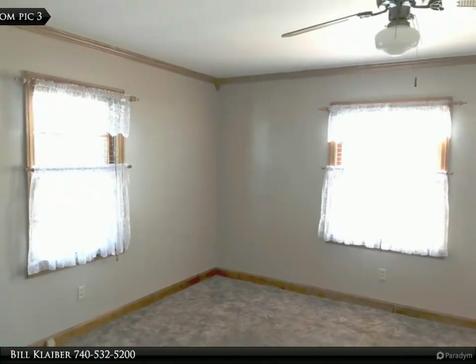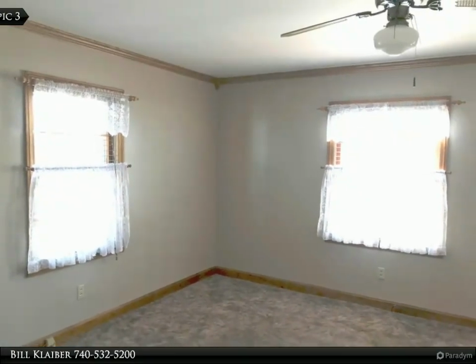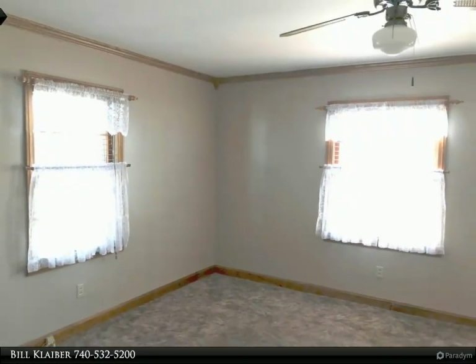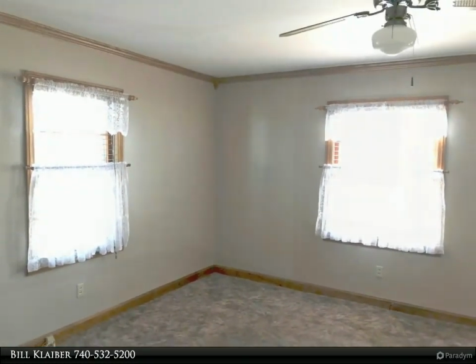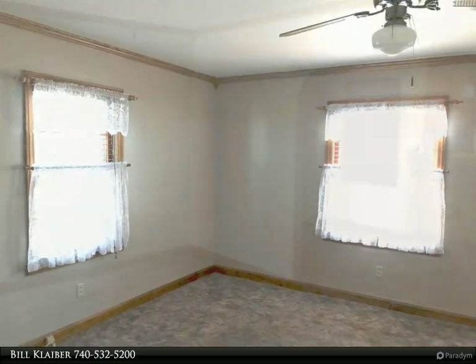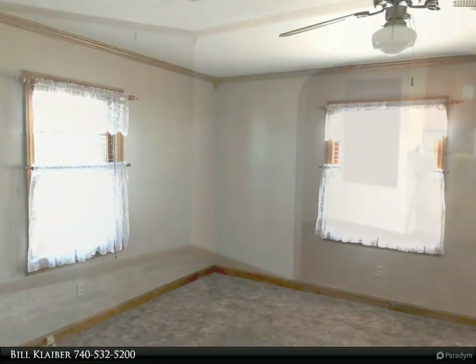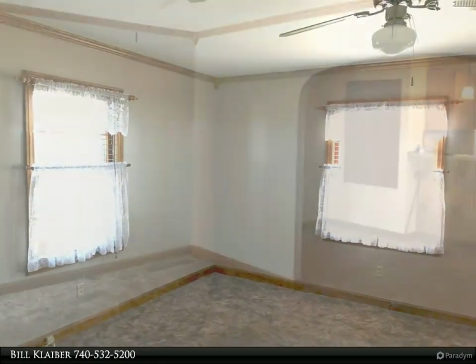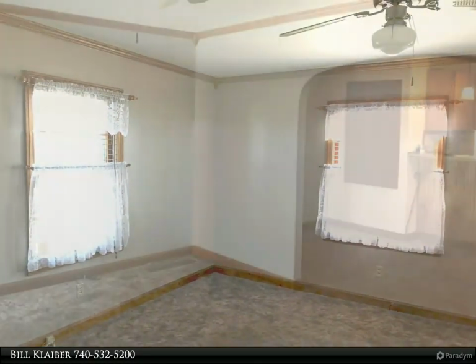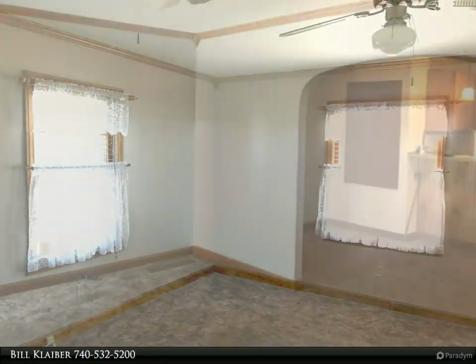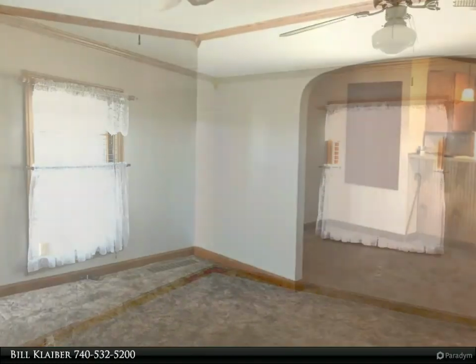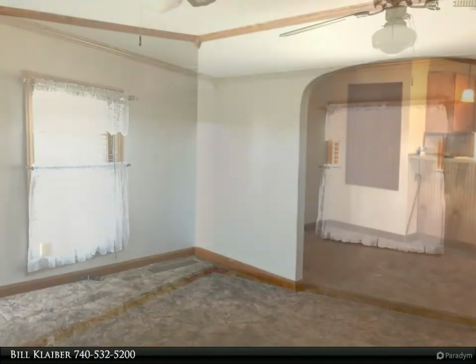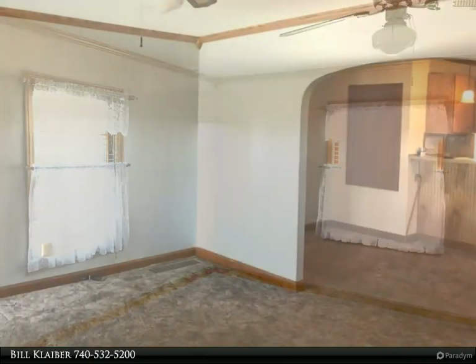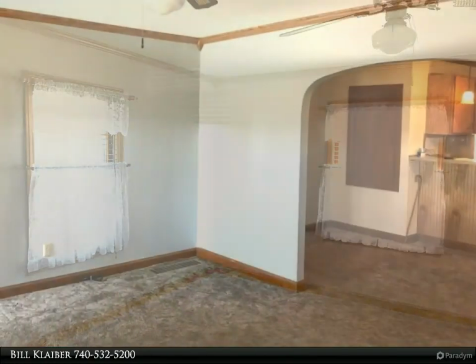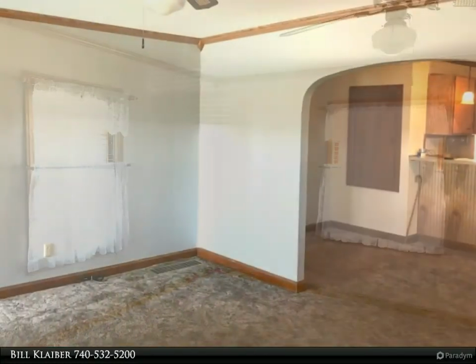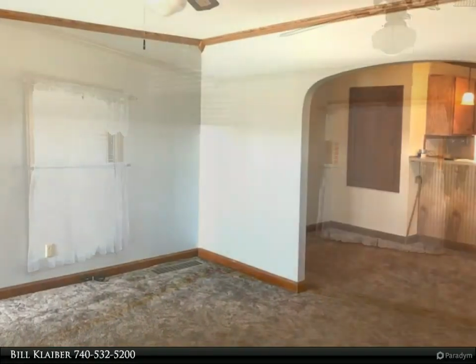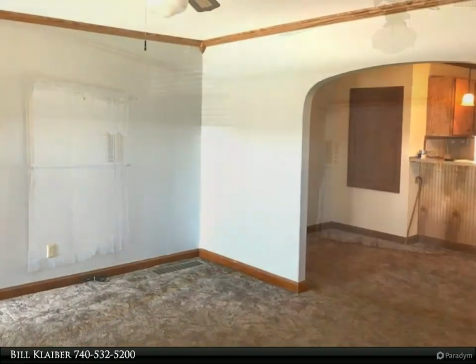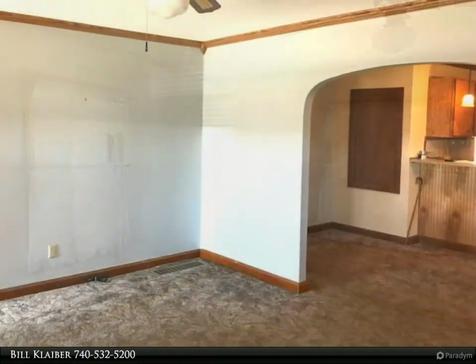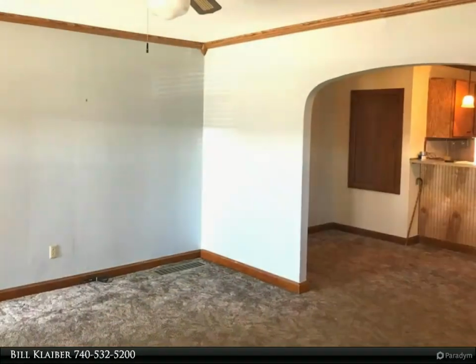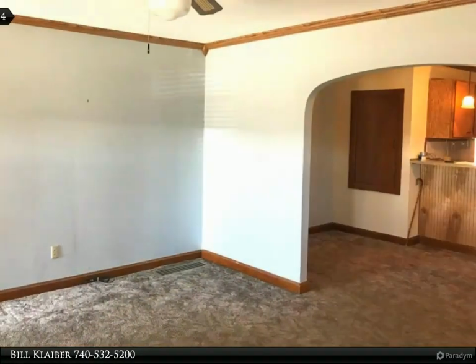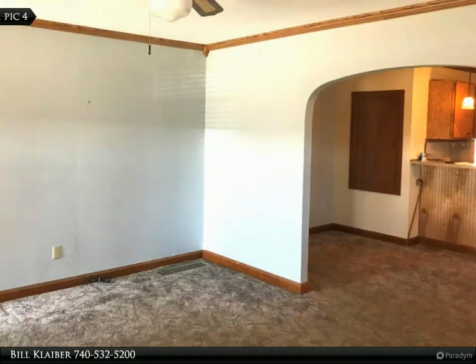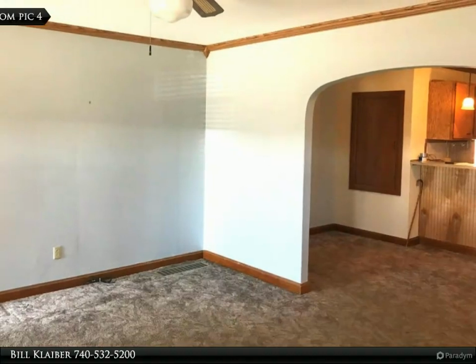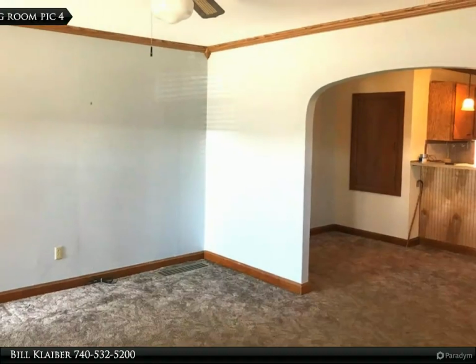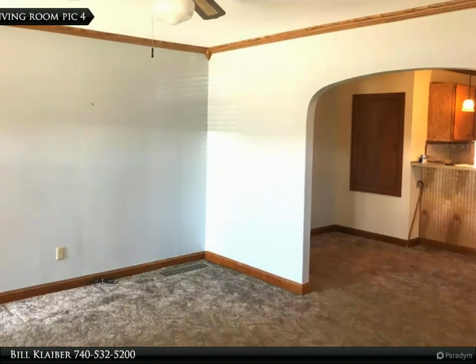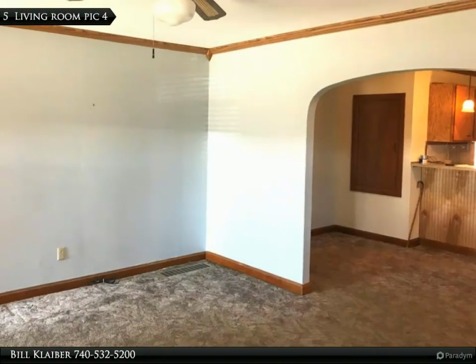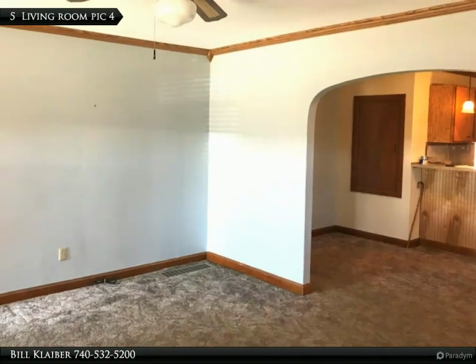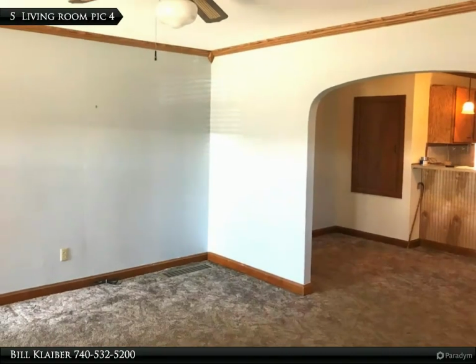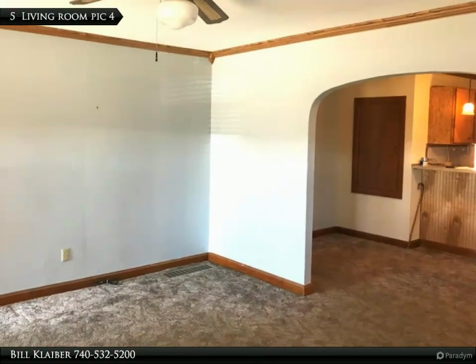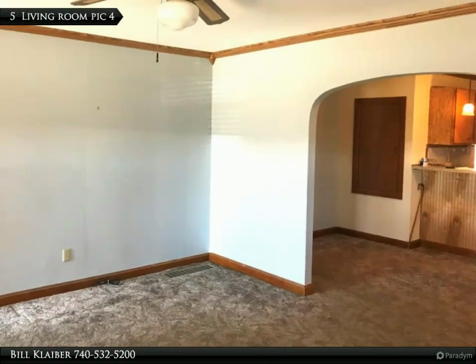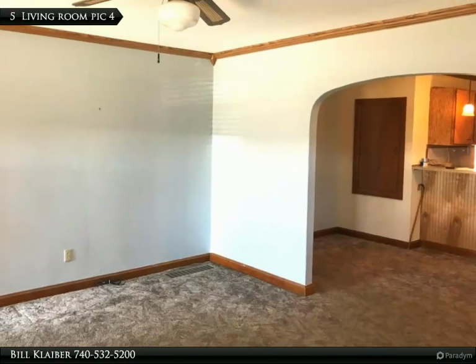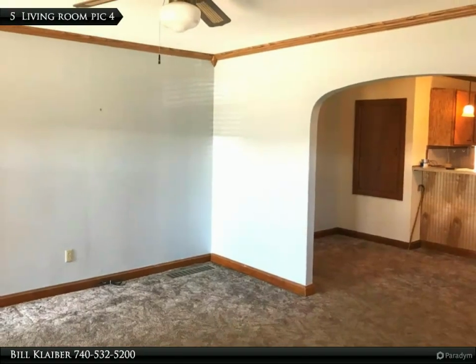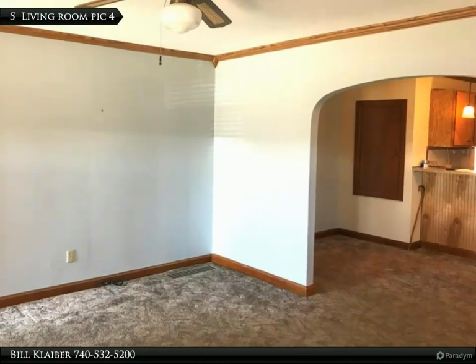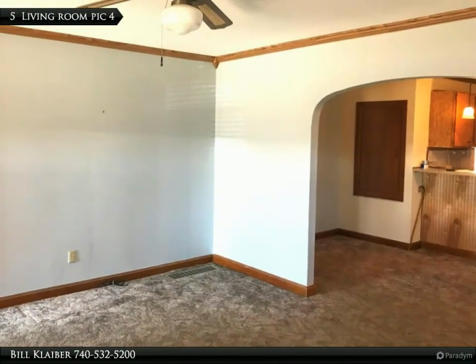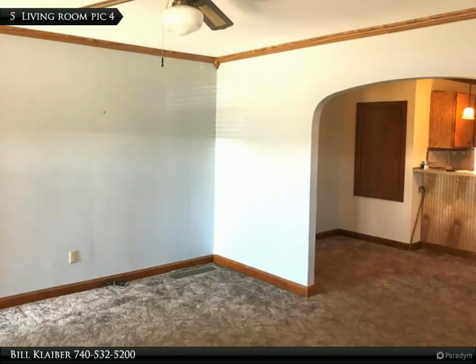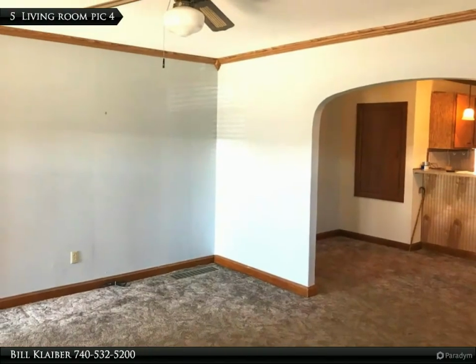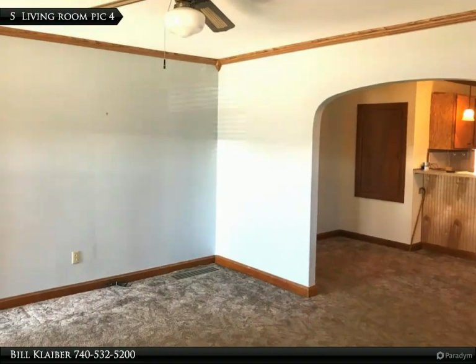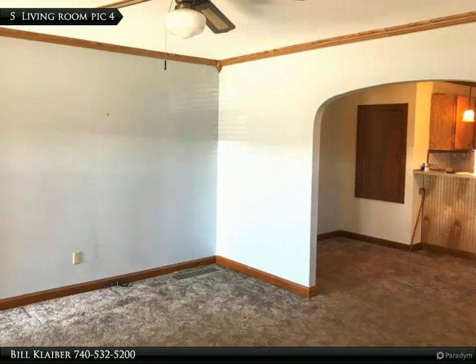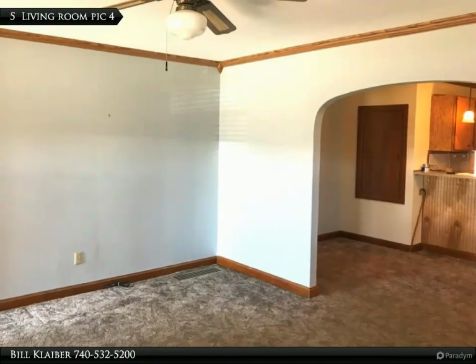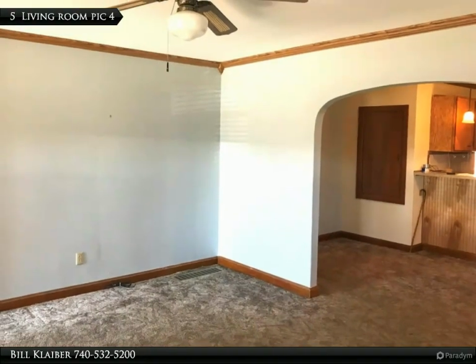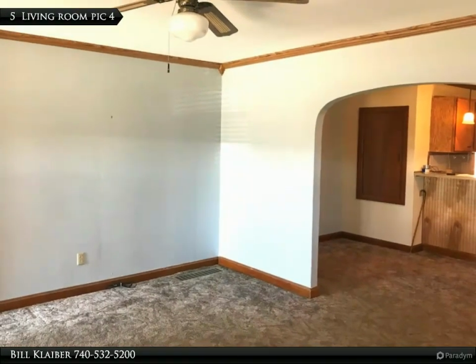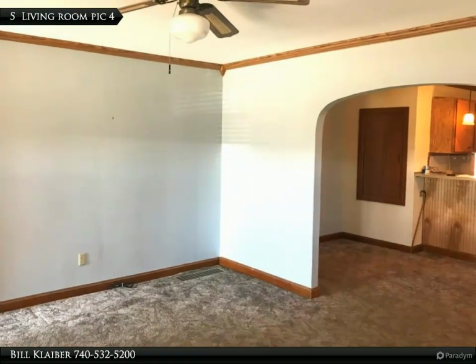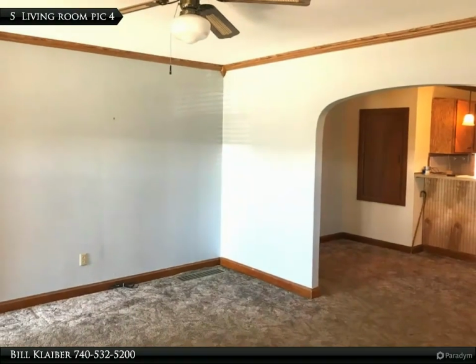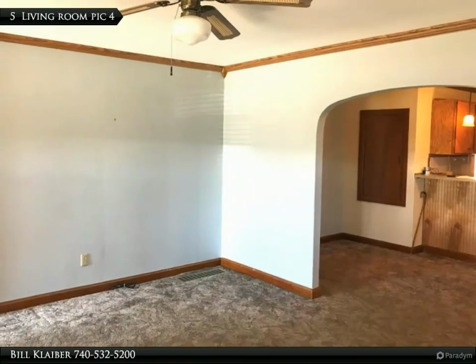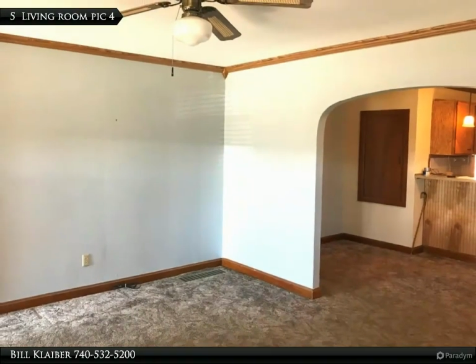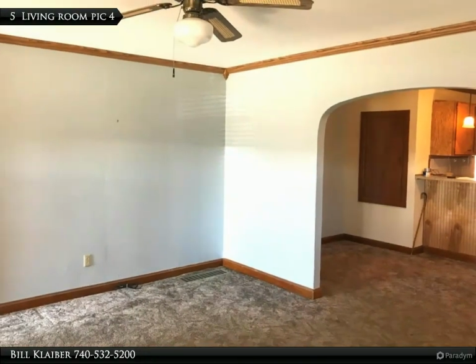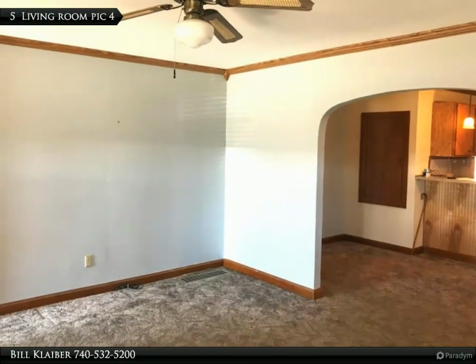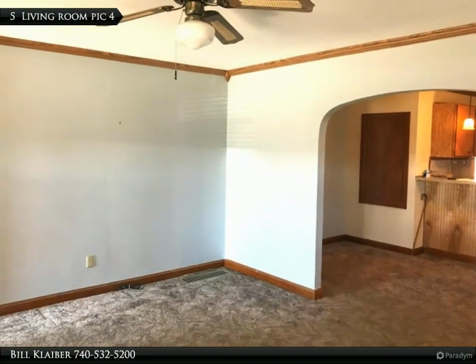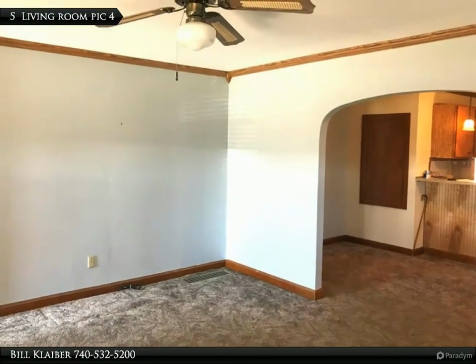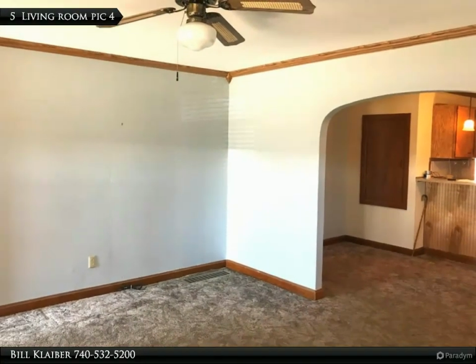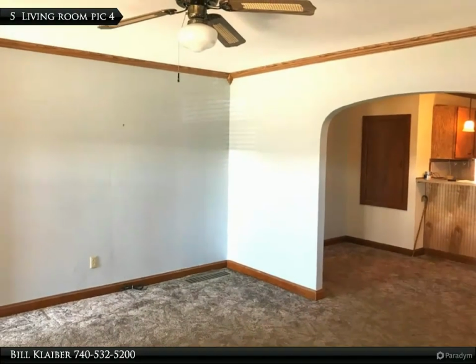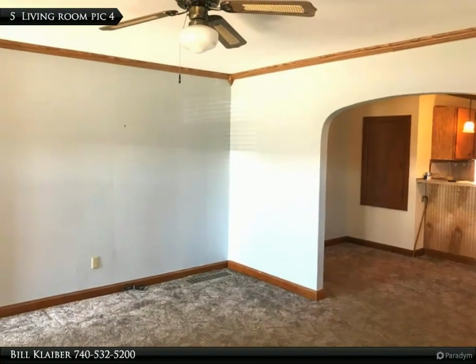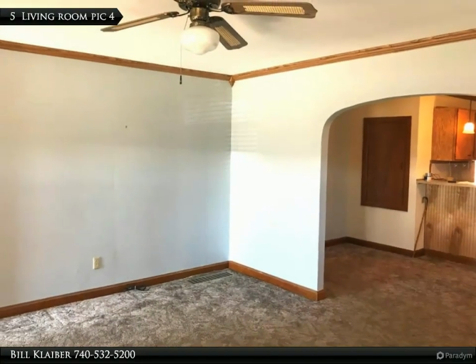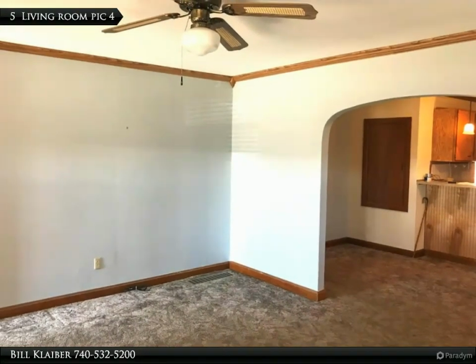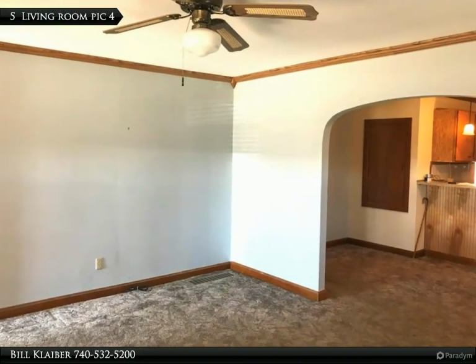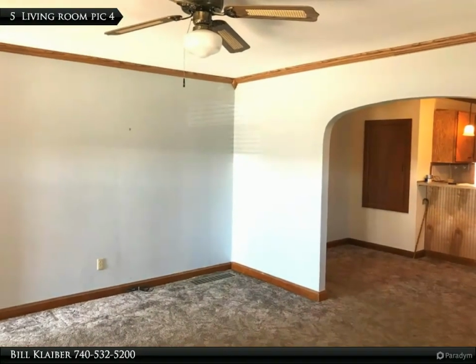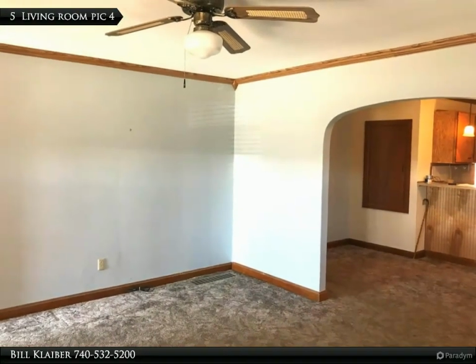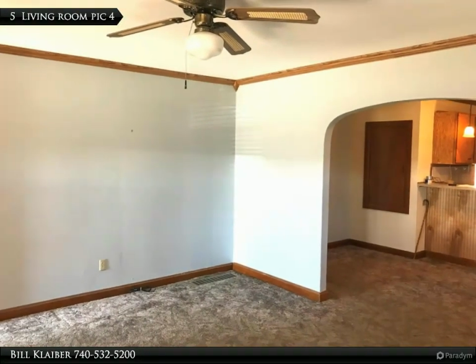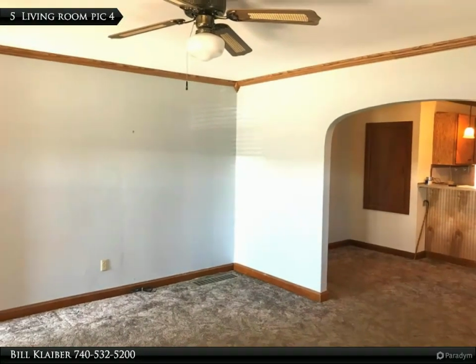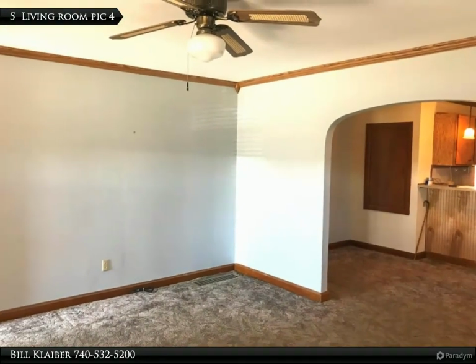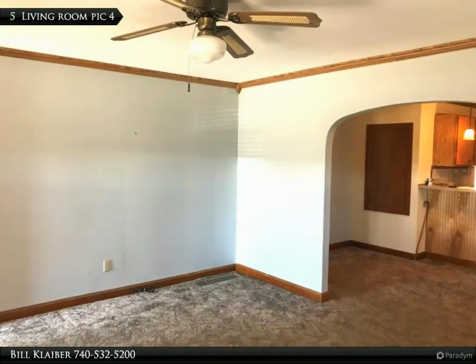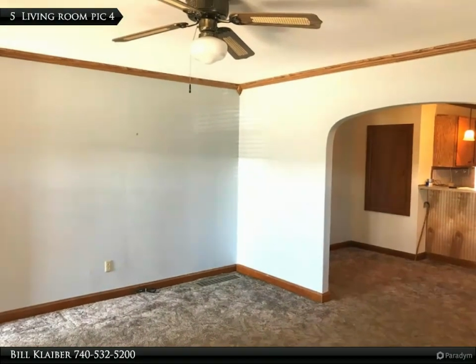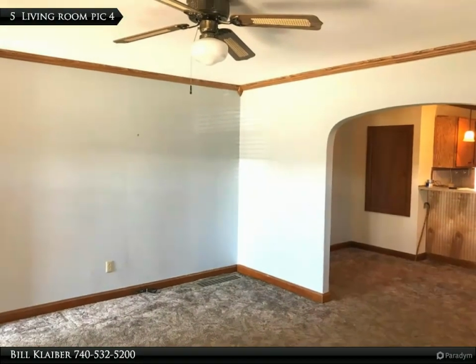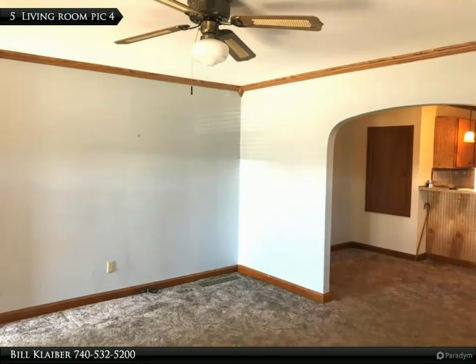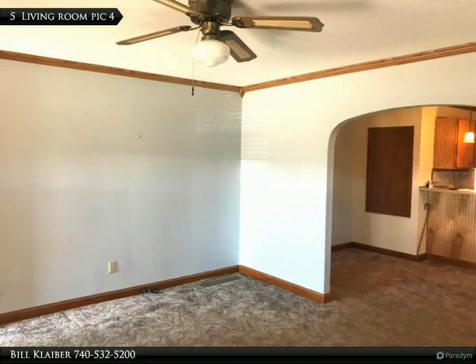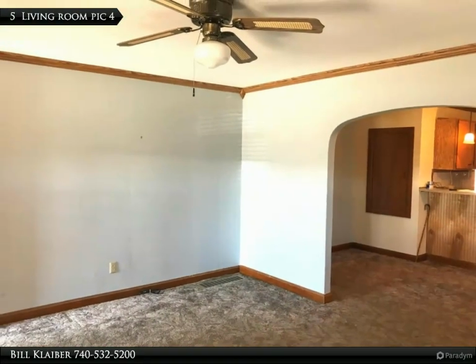There is a dry, full basement with washer and dryer hookups, but for your convenience there is also a hookup on the main floor as well.